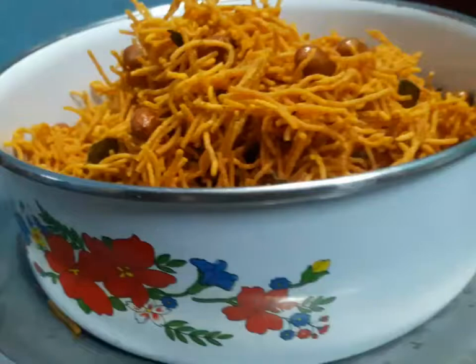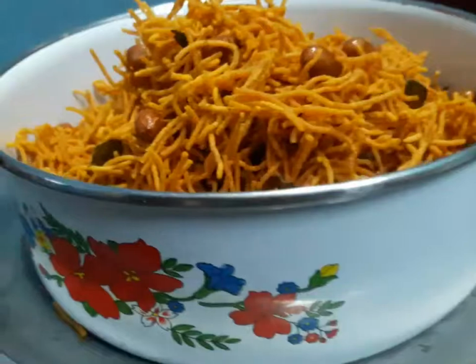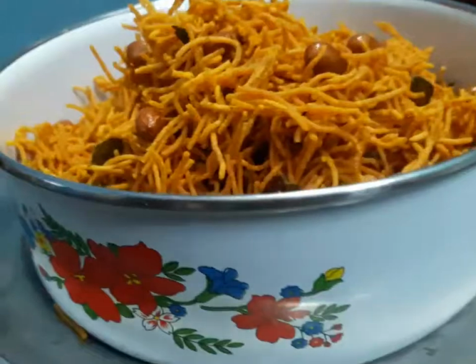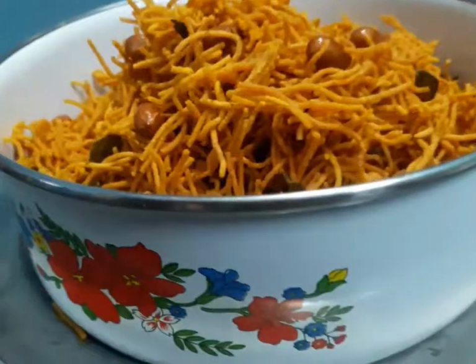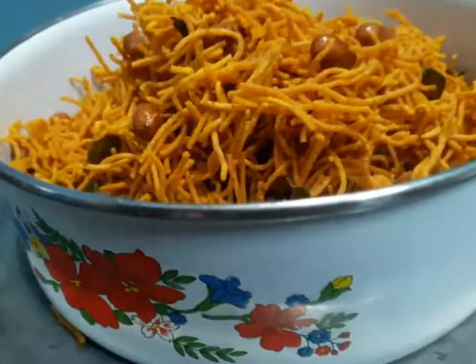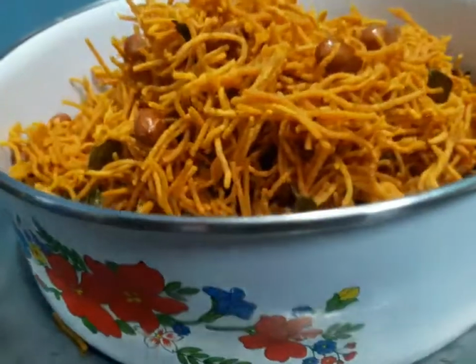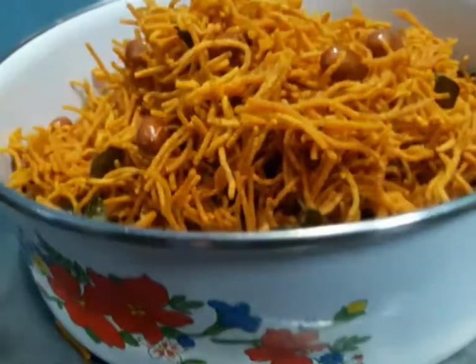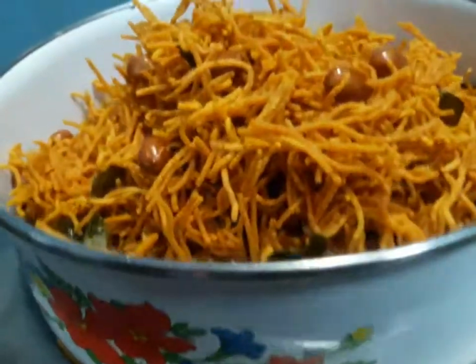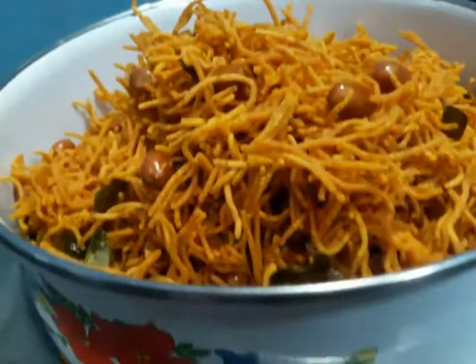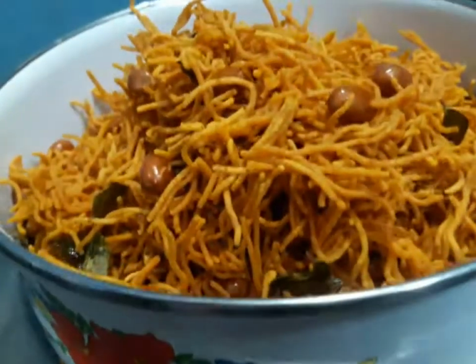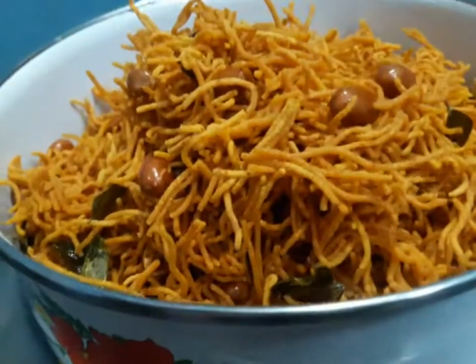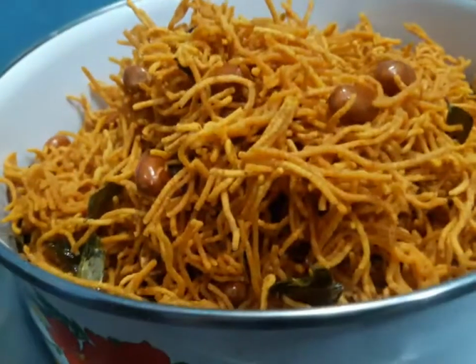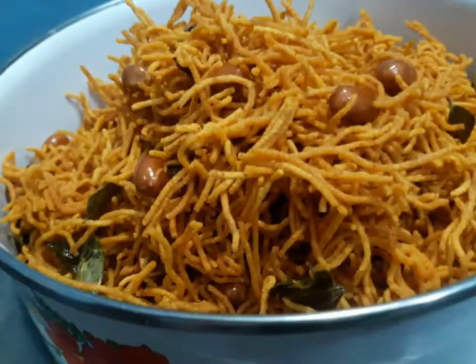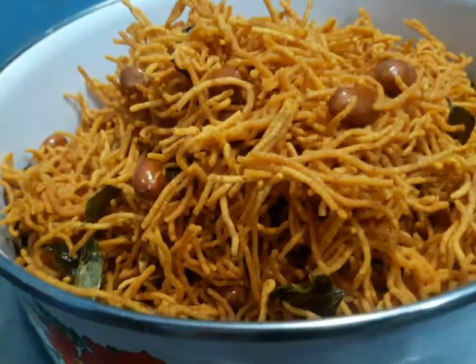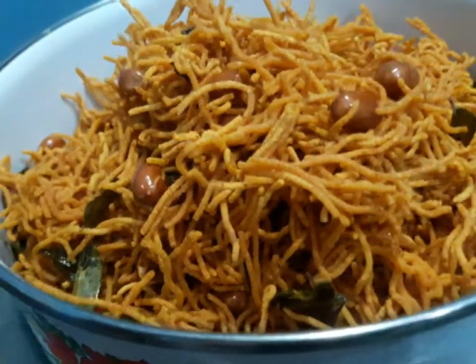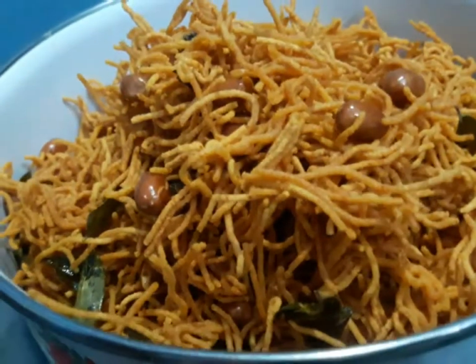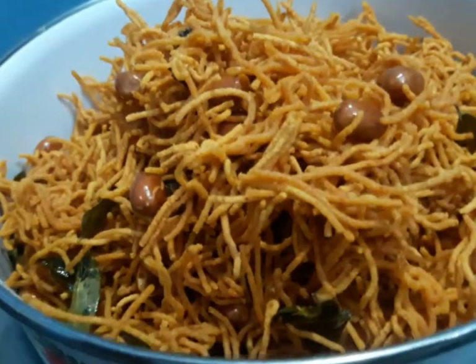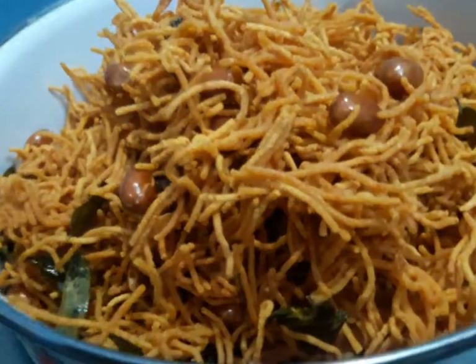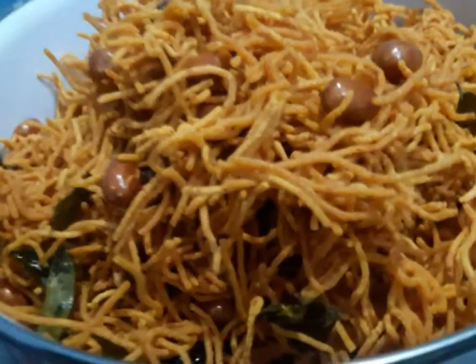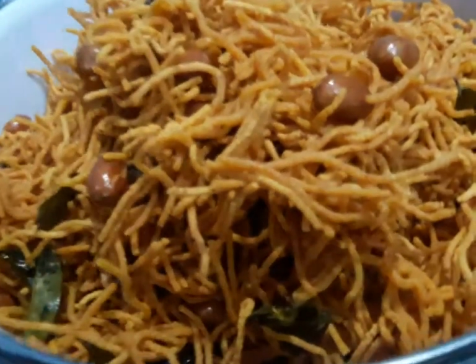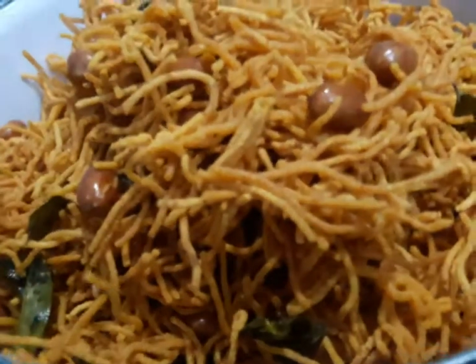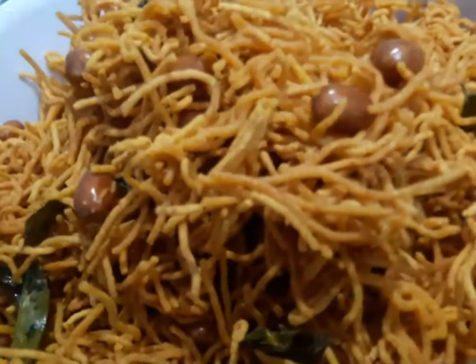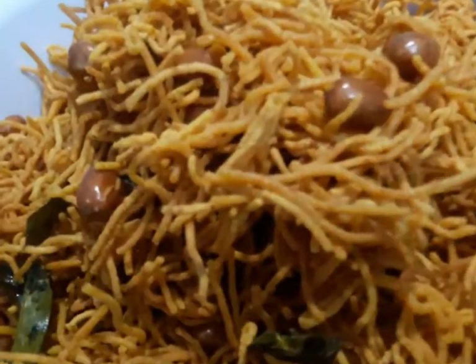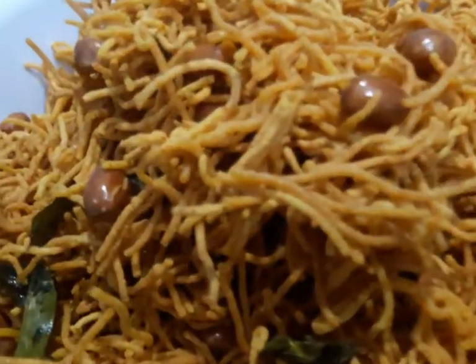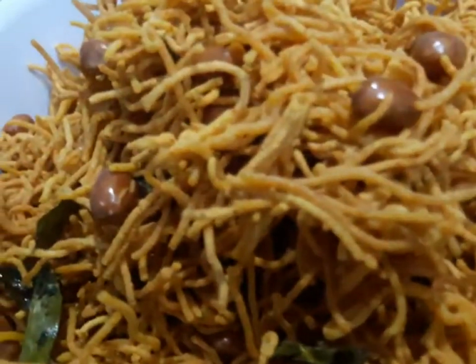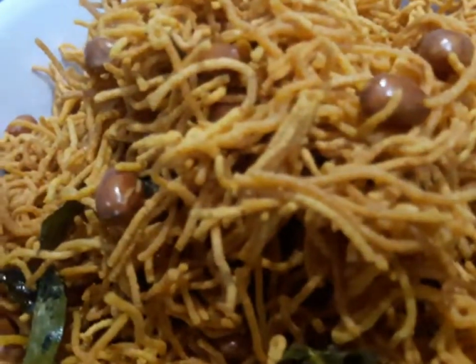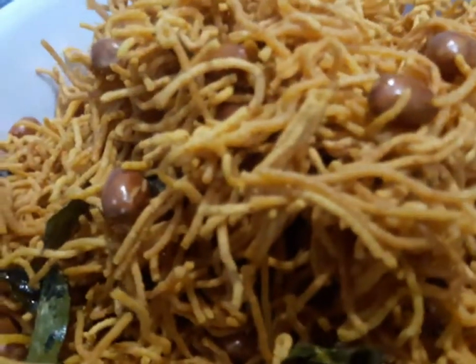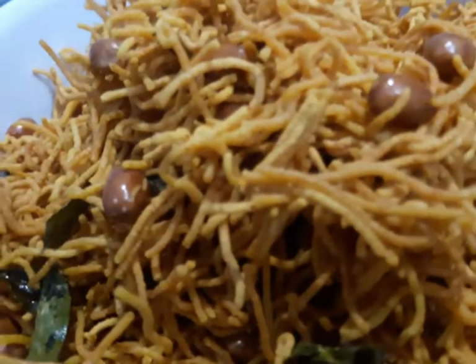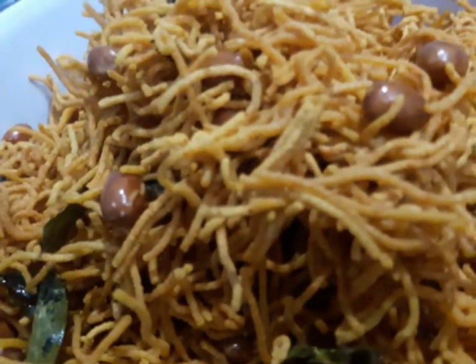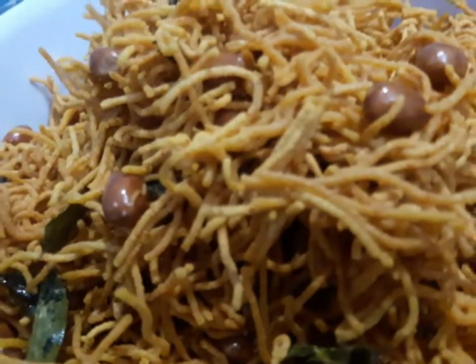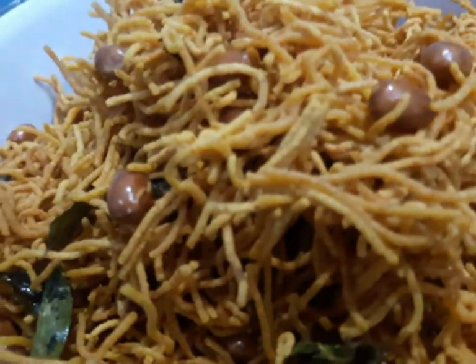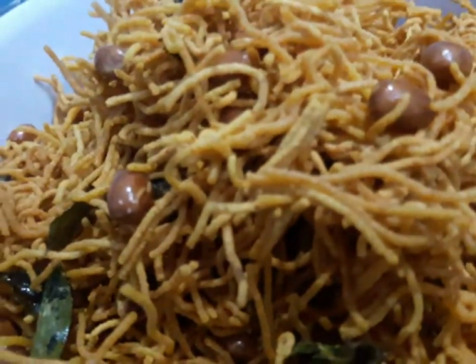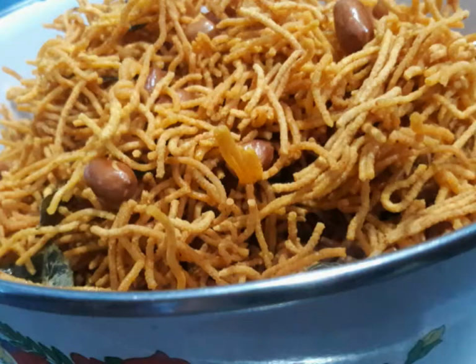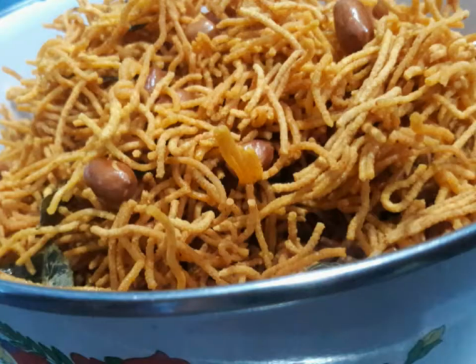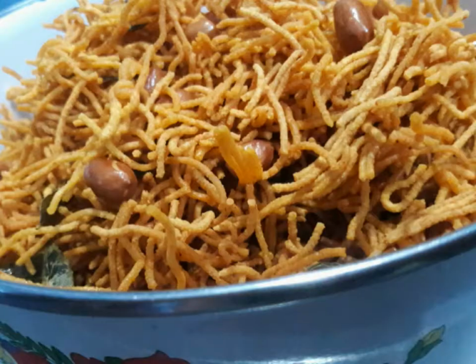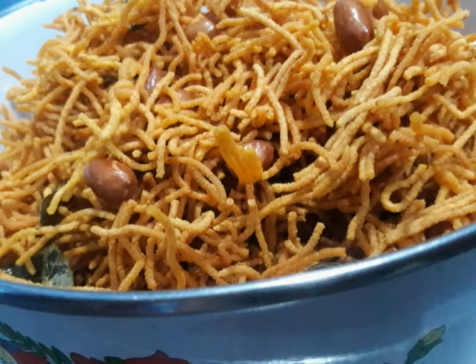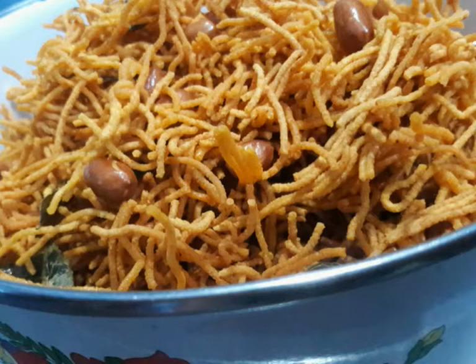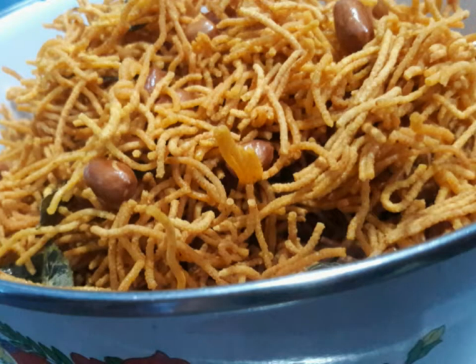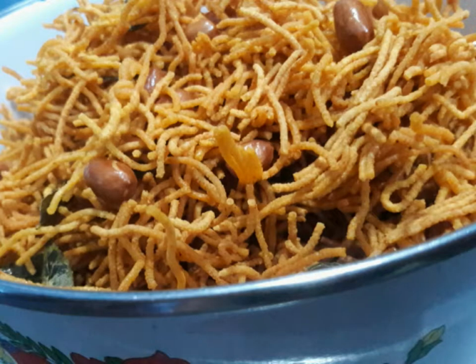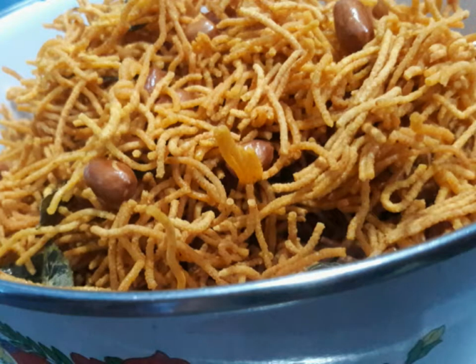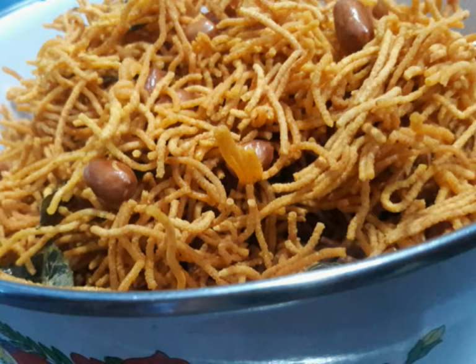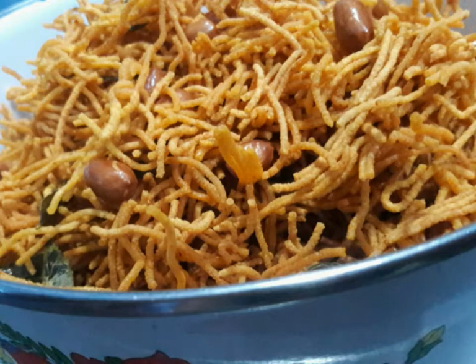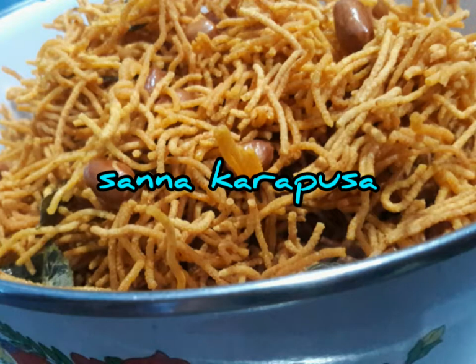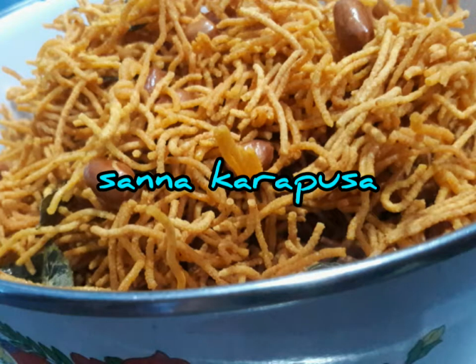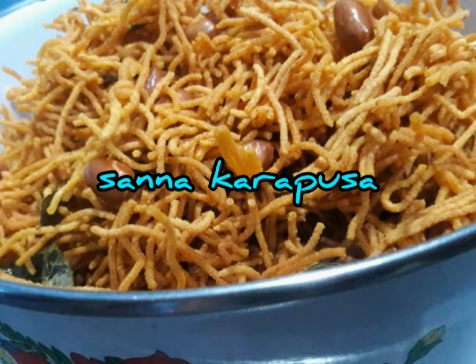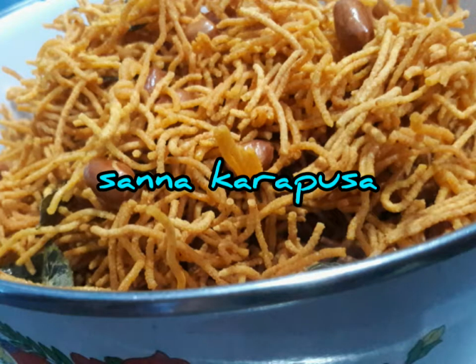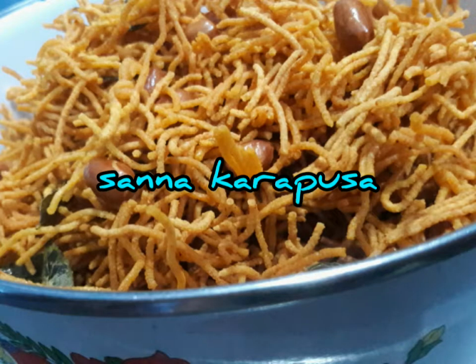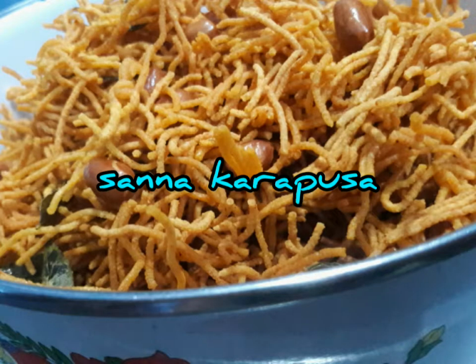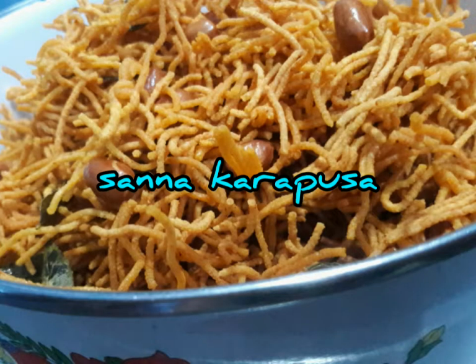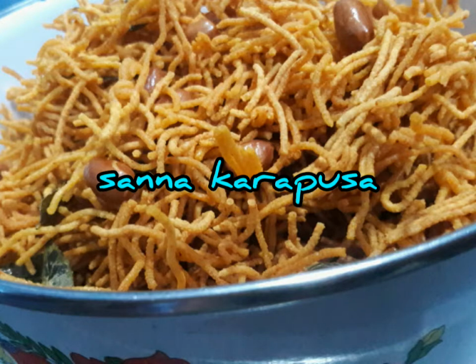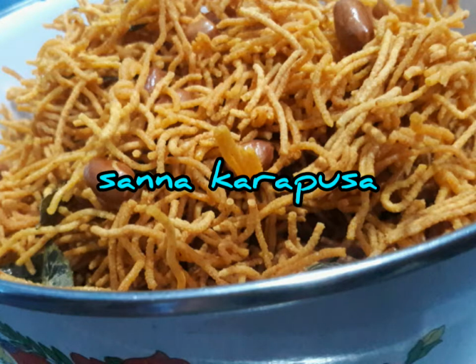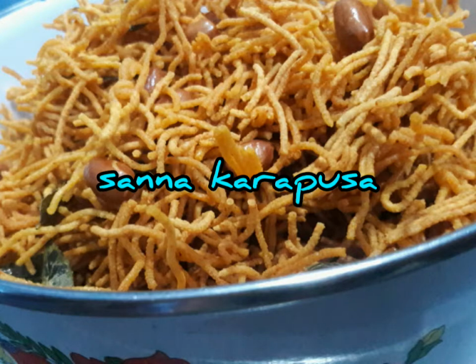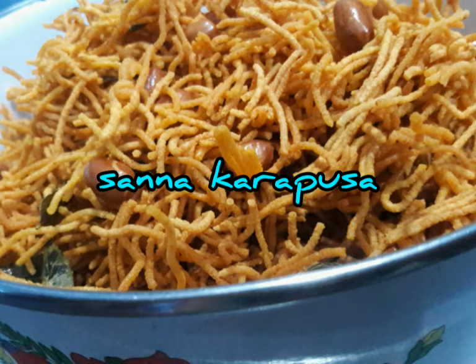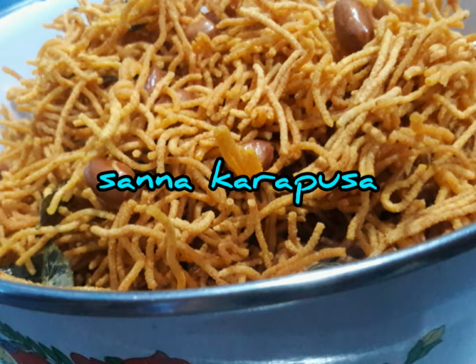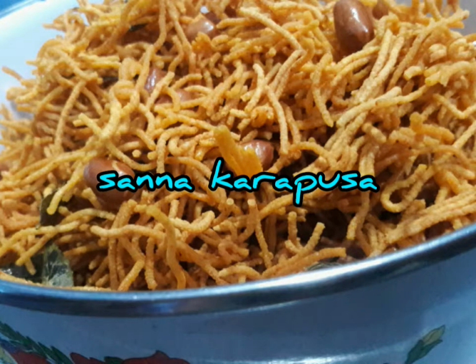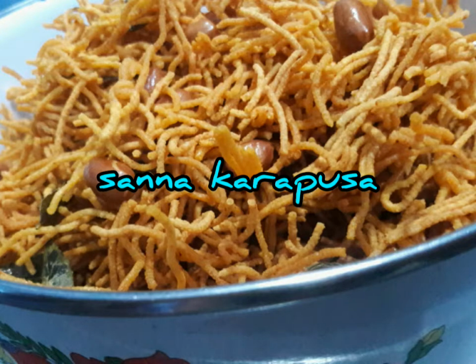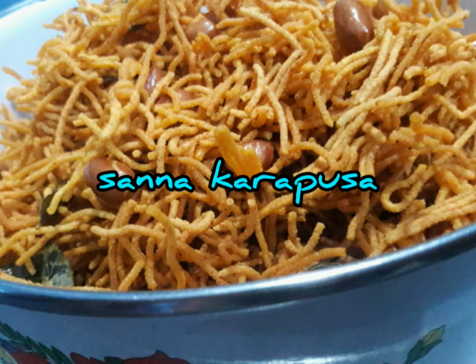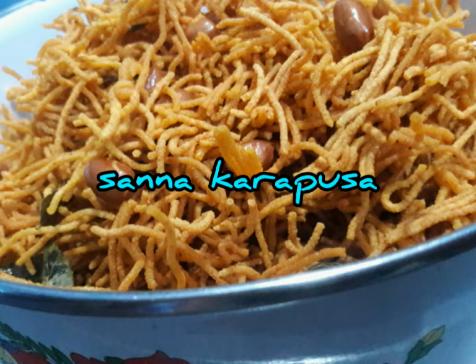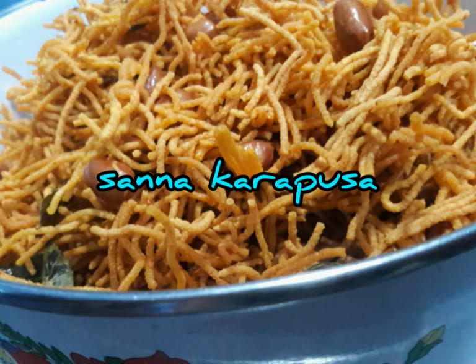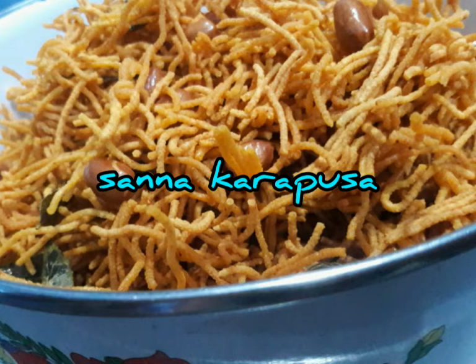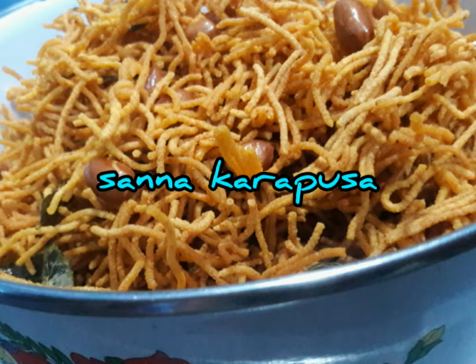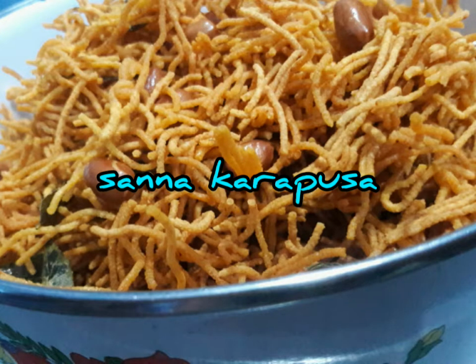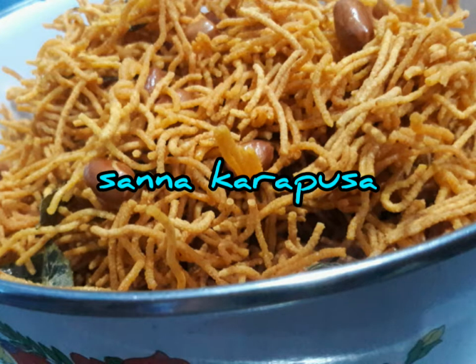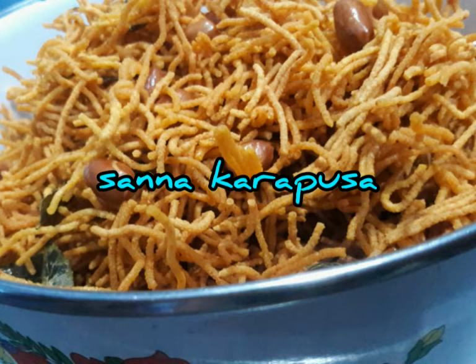Hello everyone, I am Faizan Darban. Welcome to my channel. Today's recipe is a very simple snack.